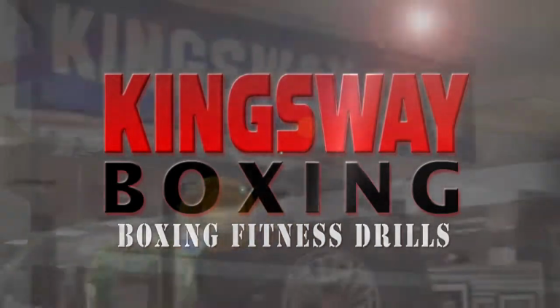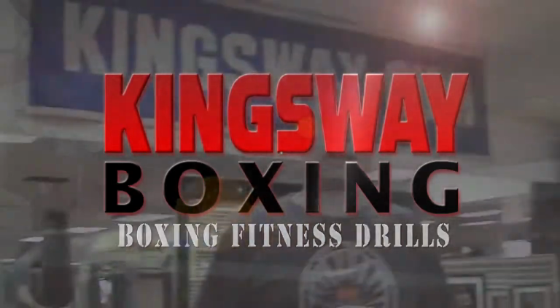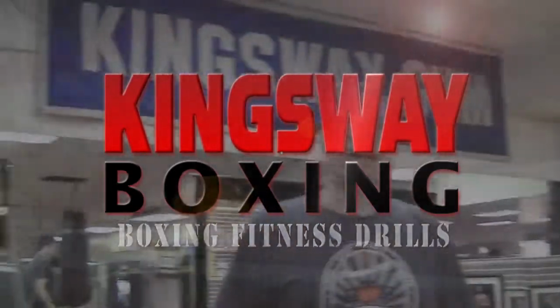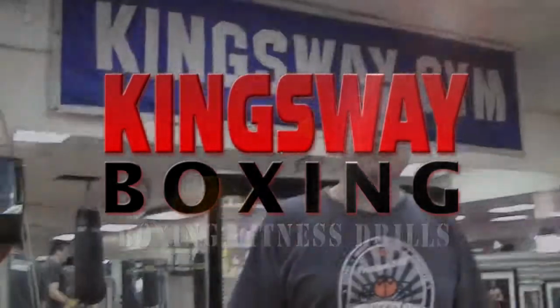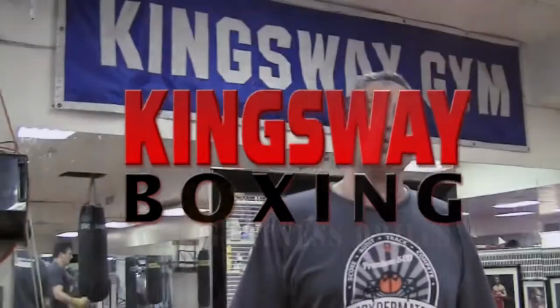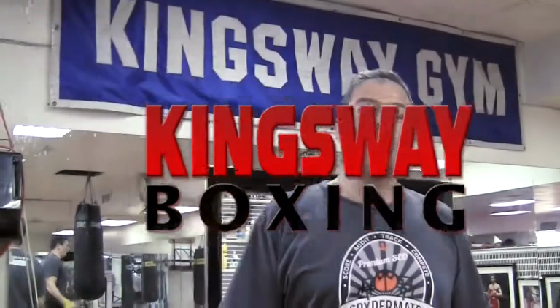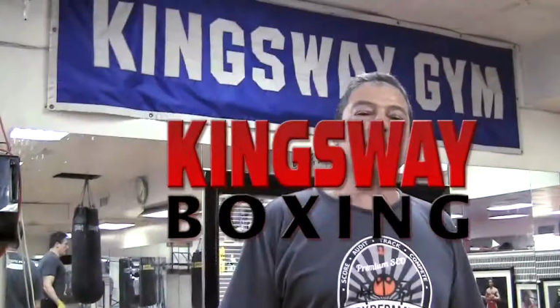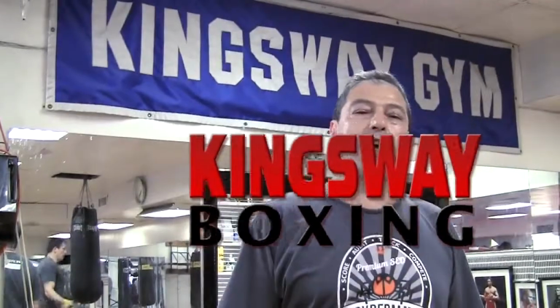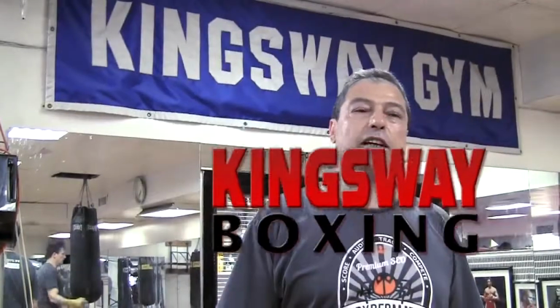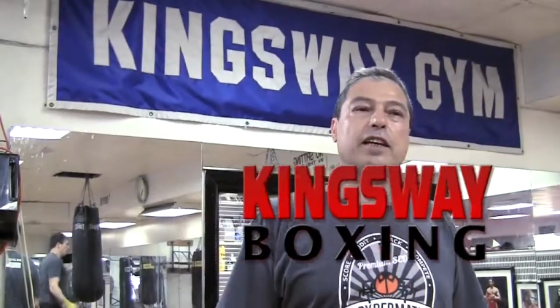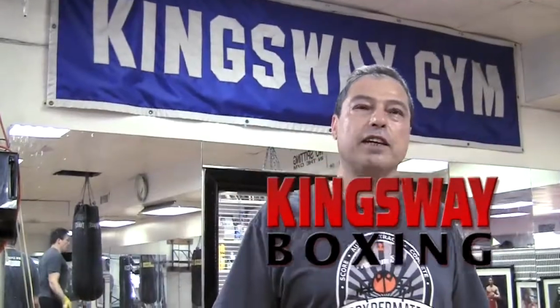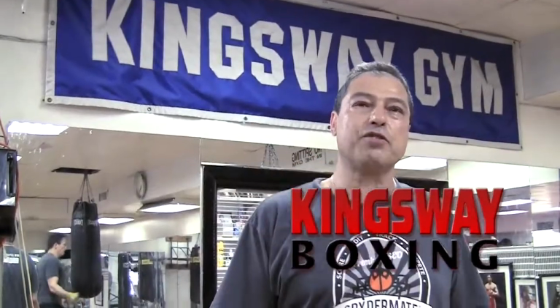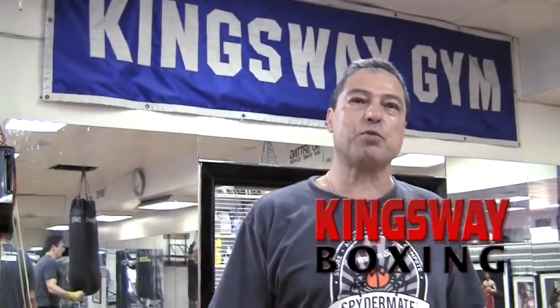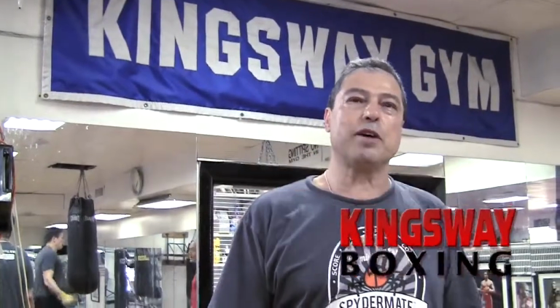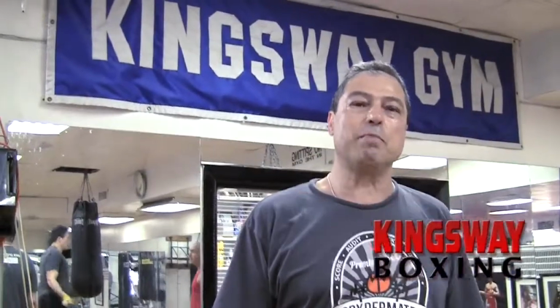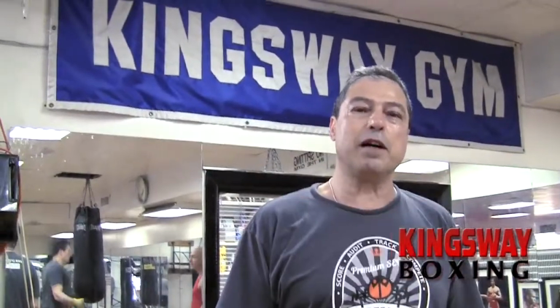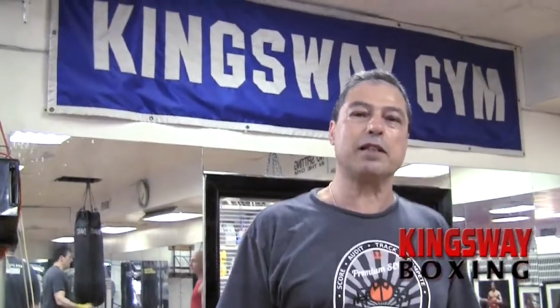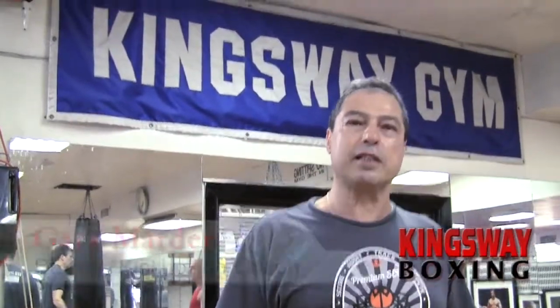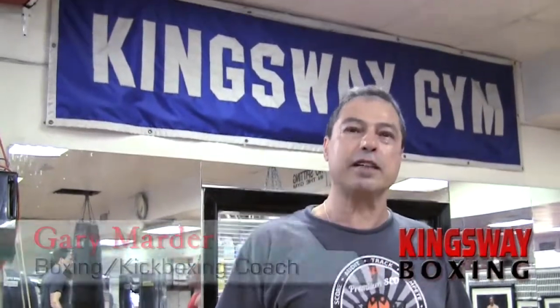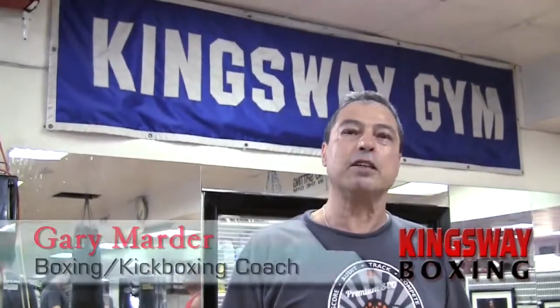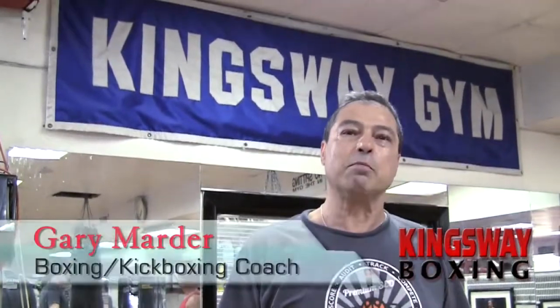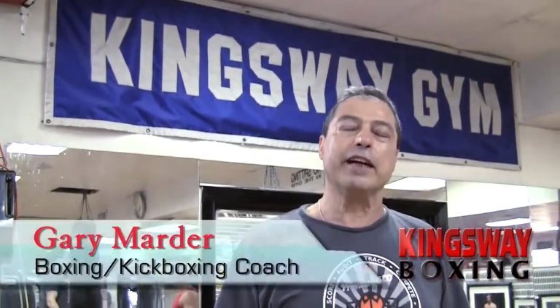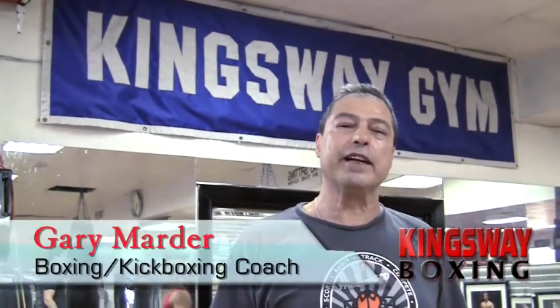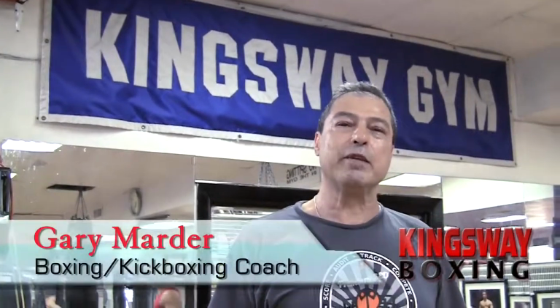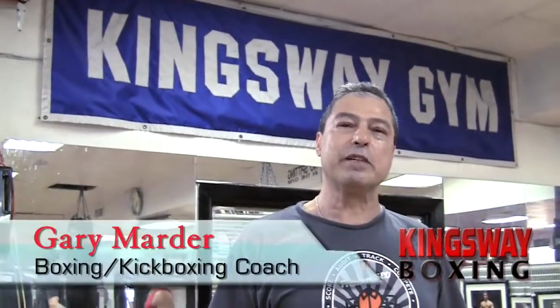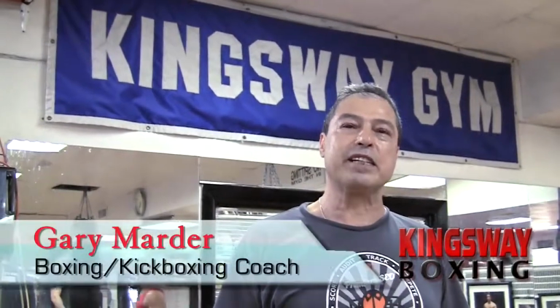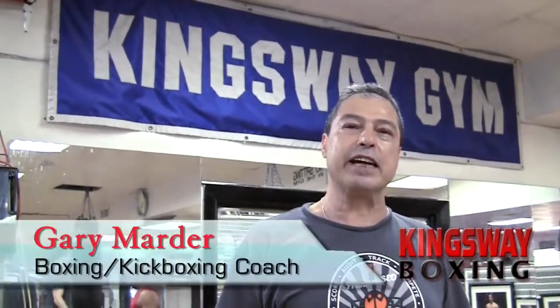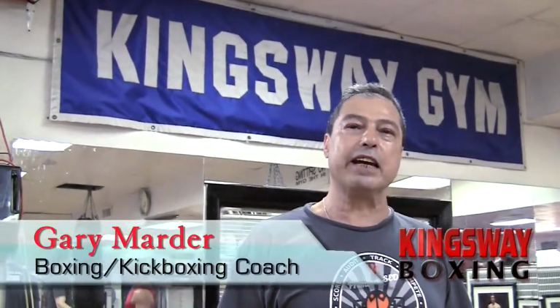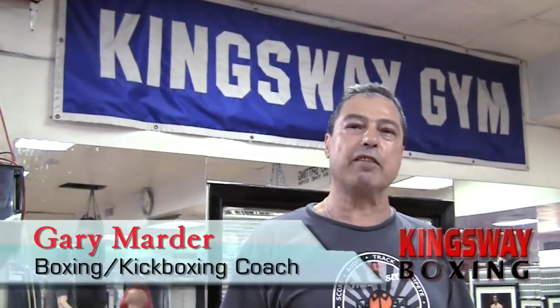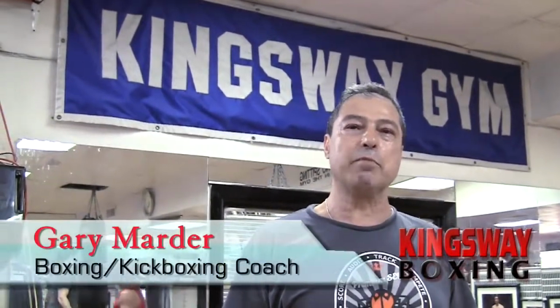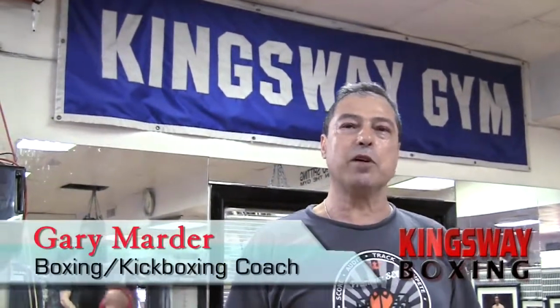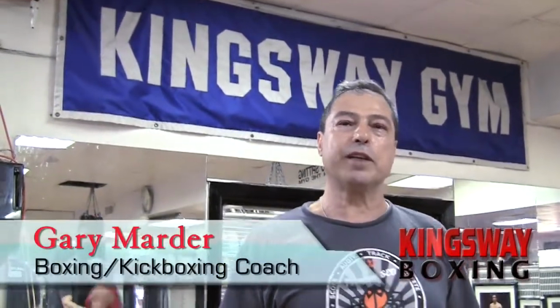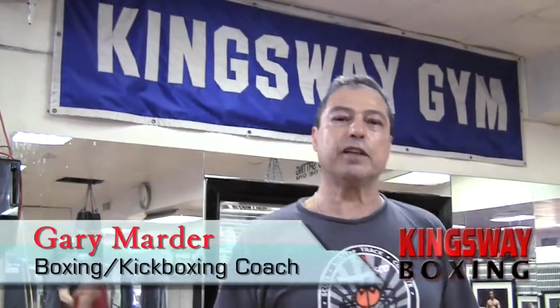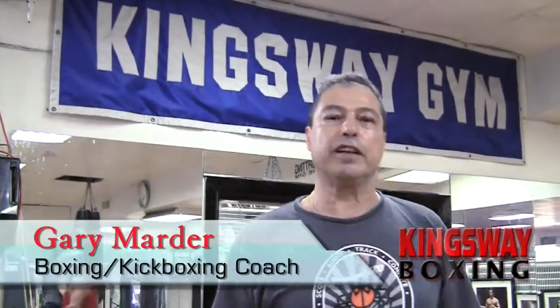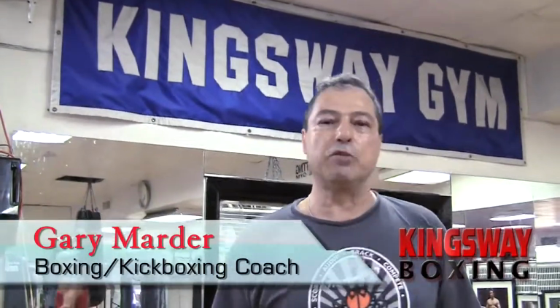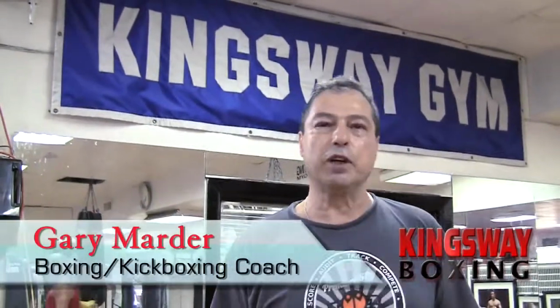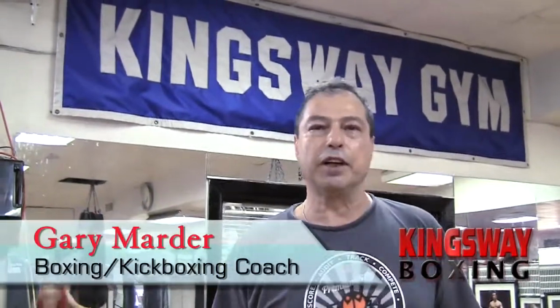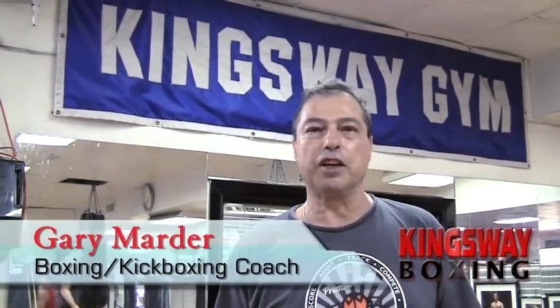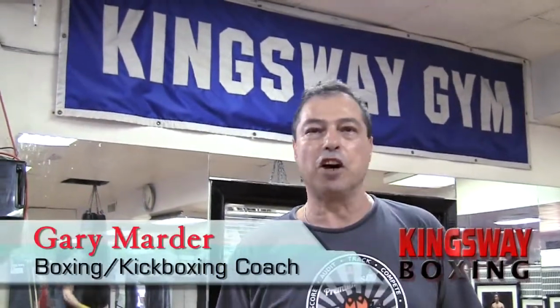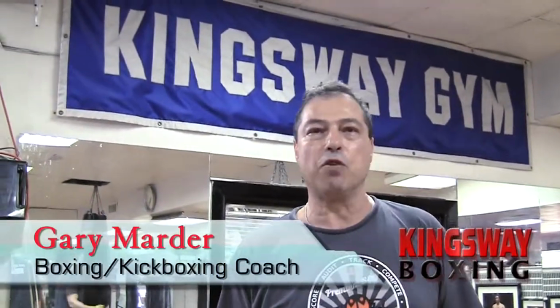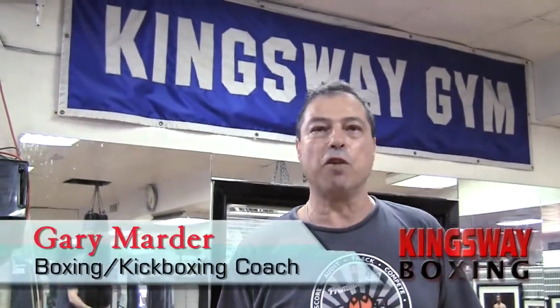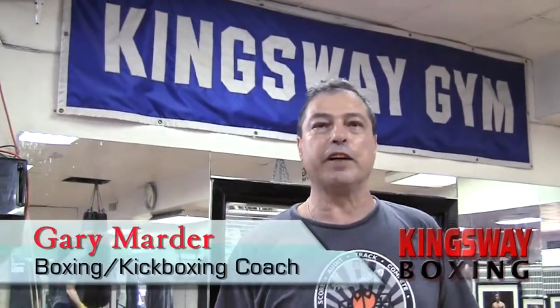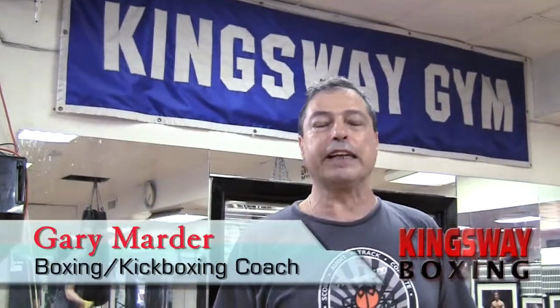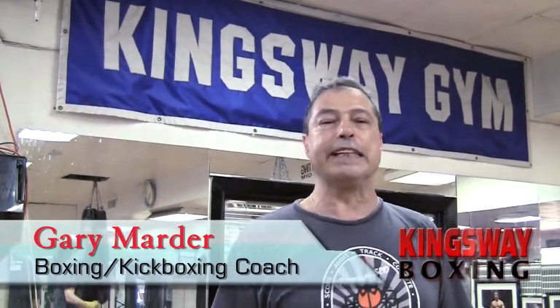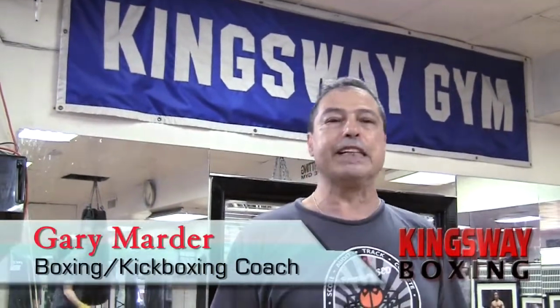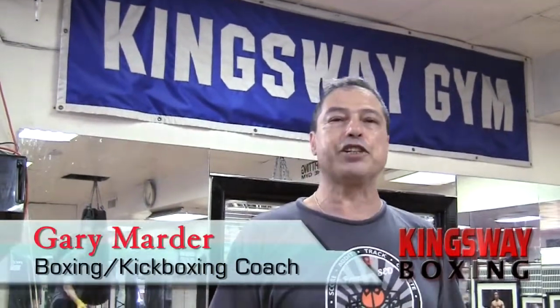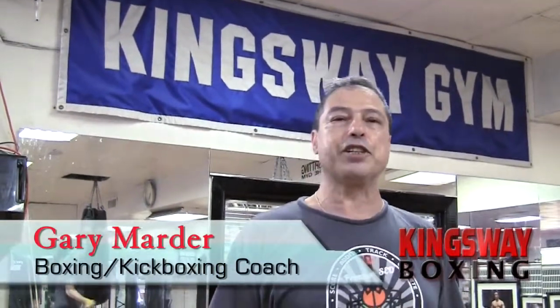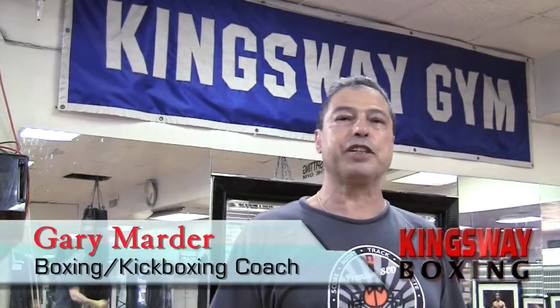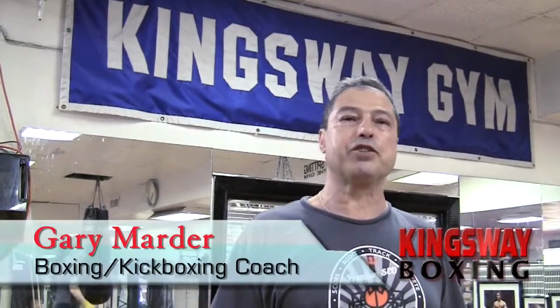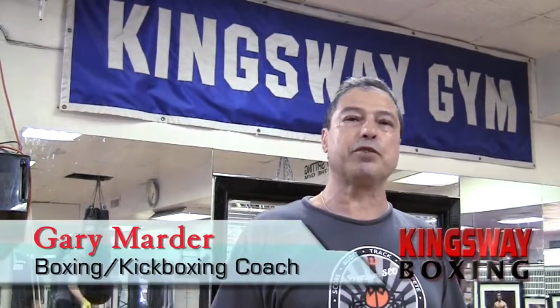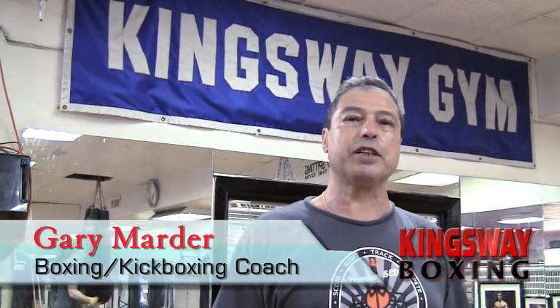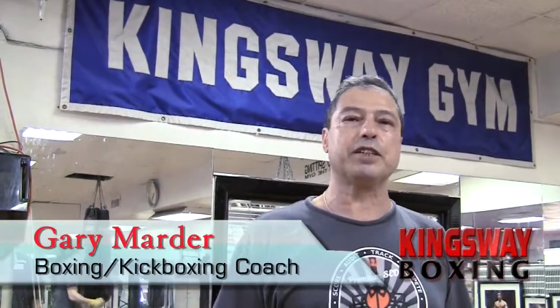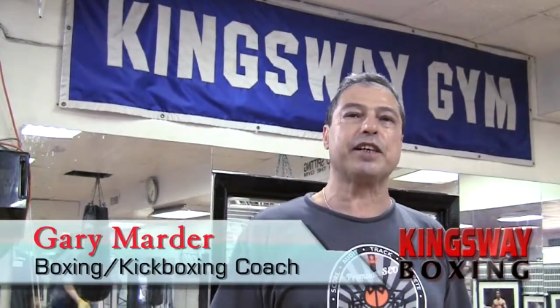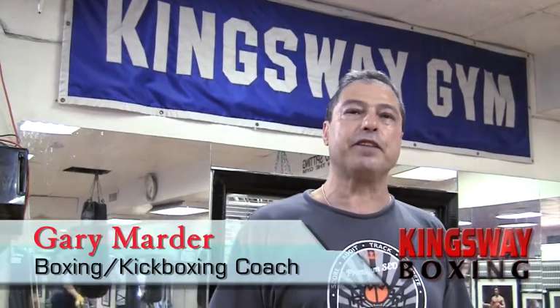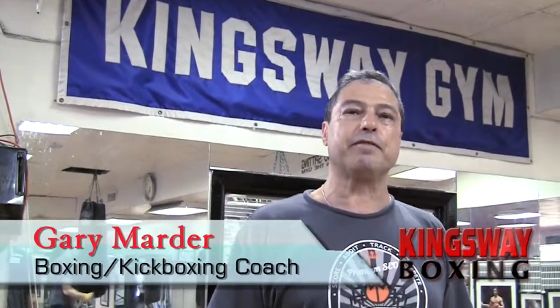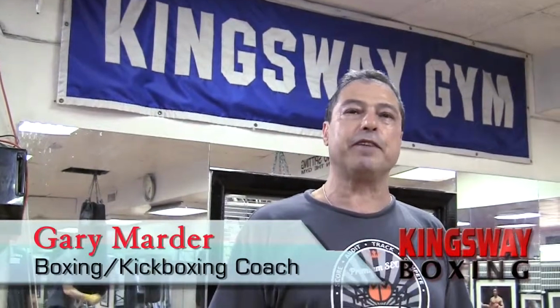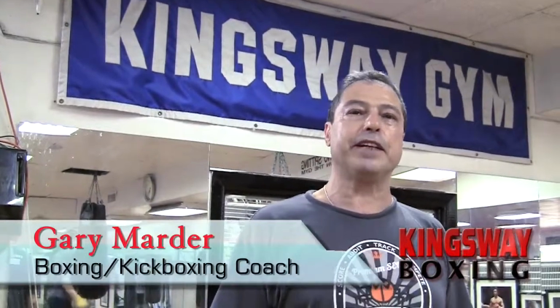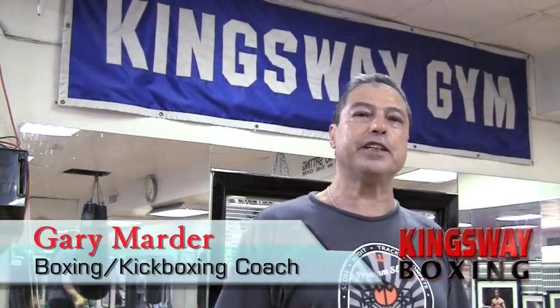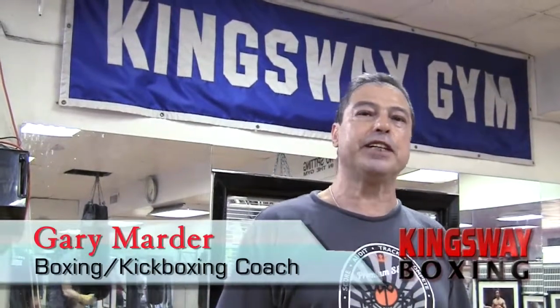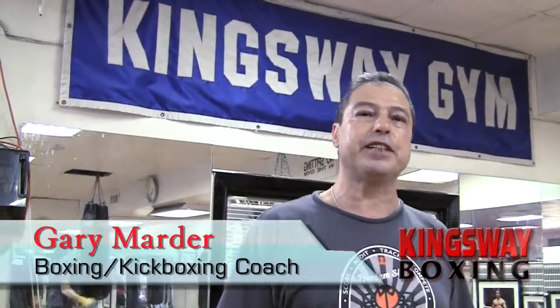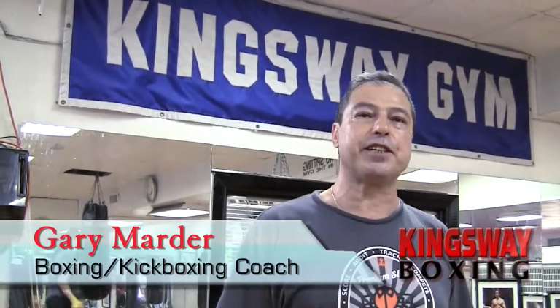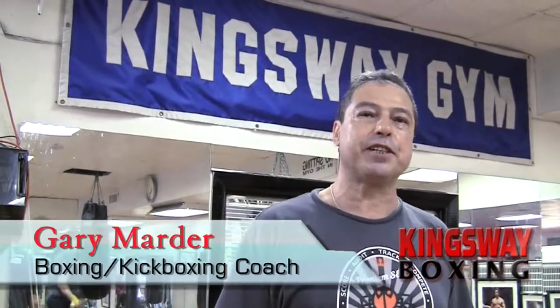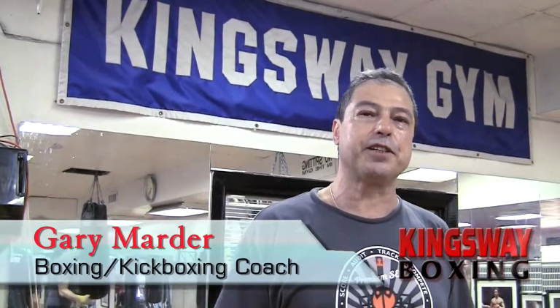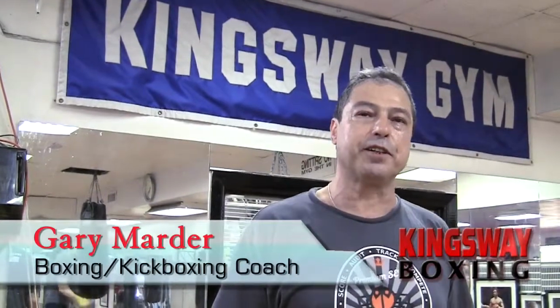Here we are at Kingsway Boxing. My name is Gary Marder and we're going to go over conditioning drills that a fighter needs to do.